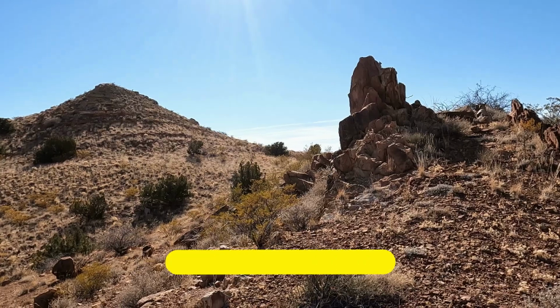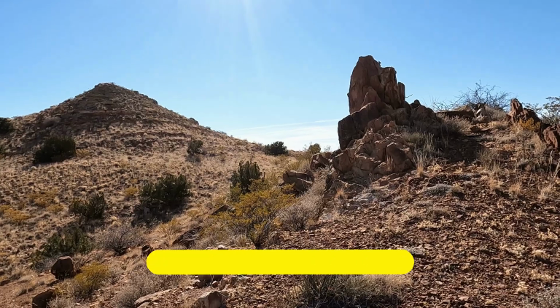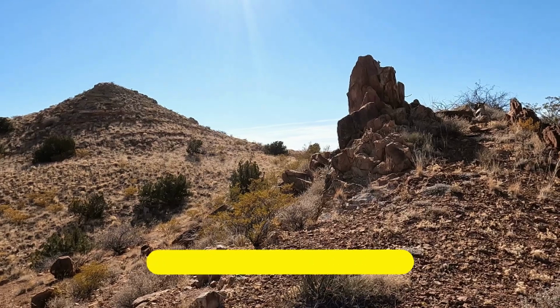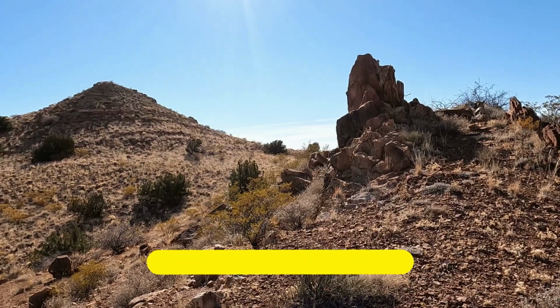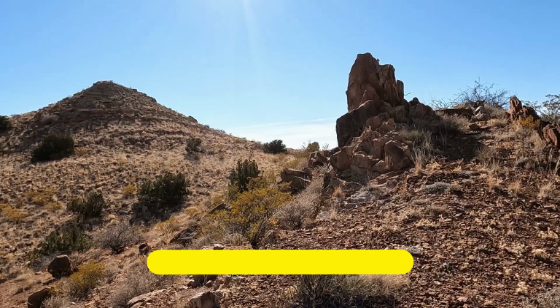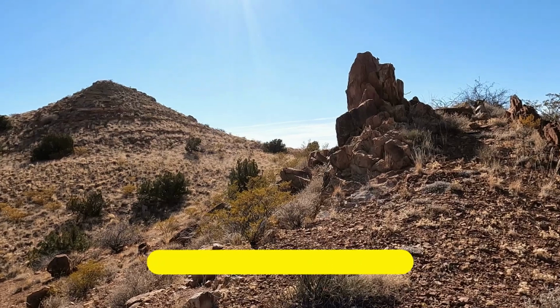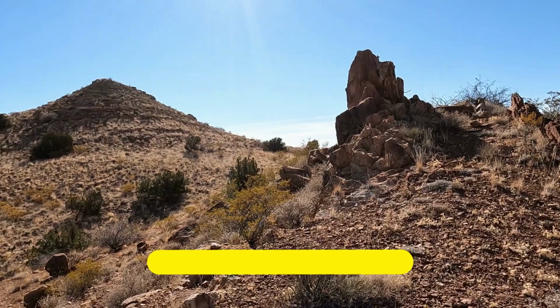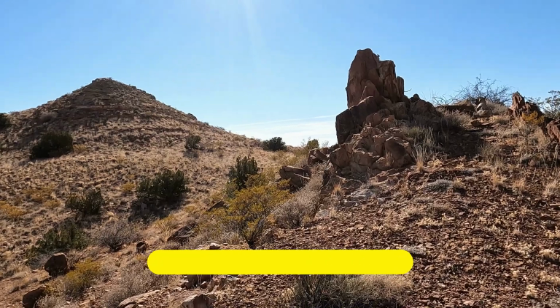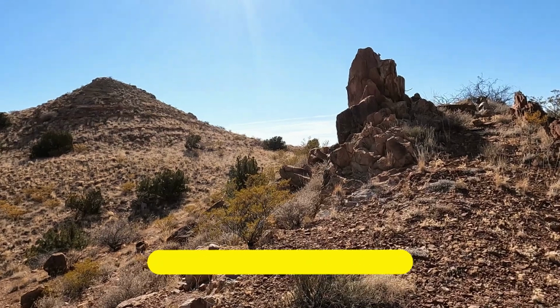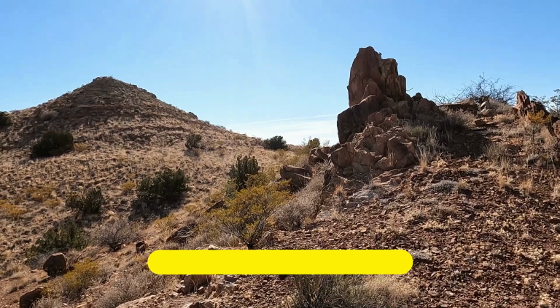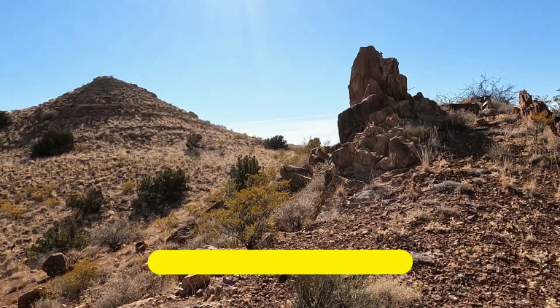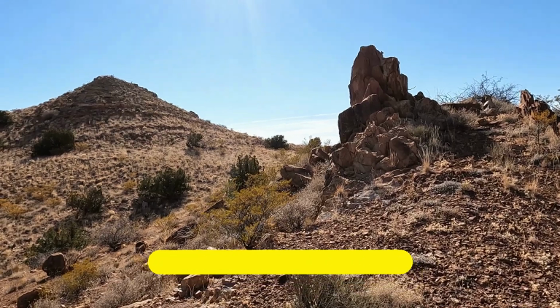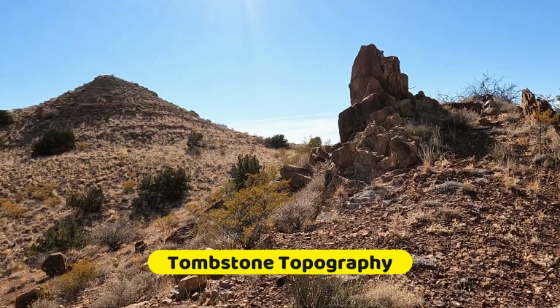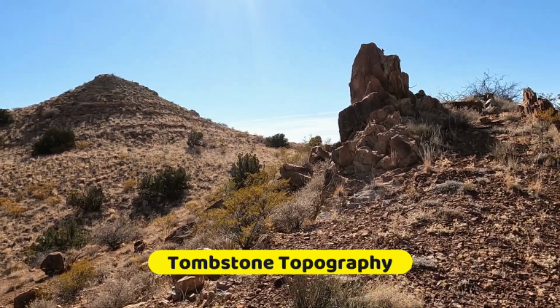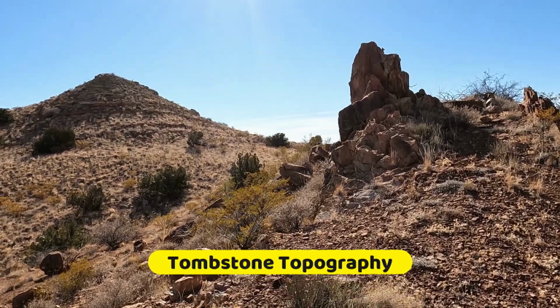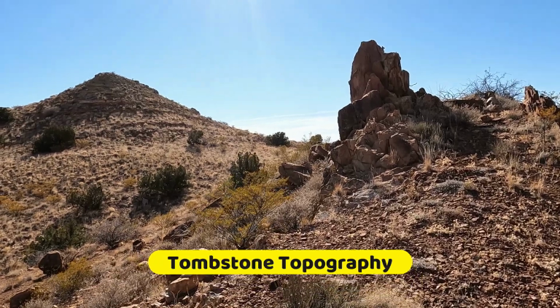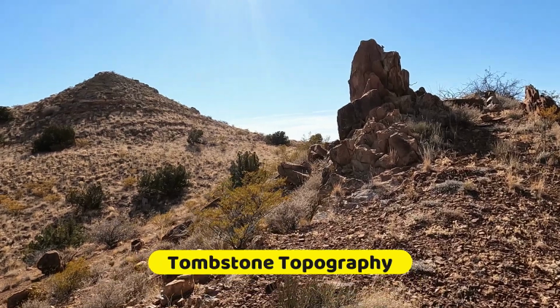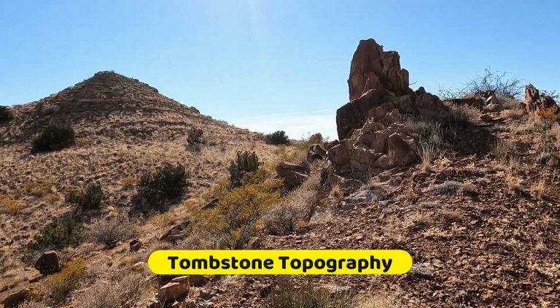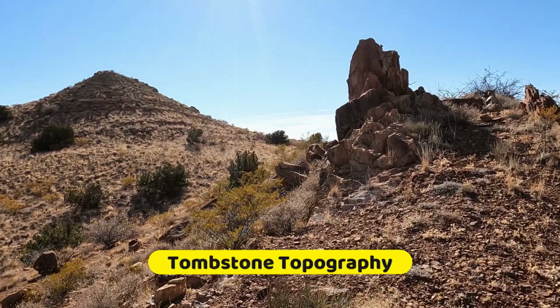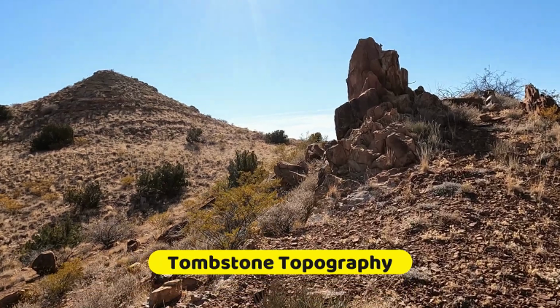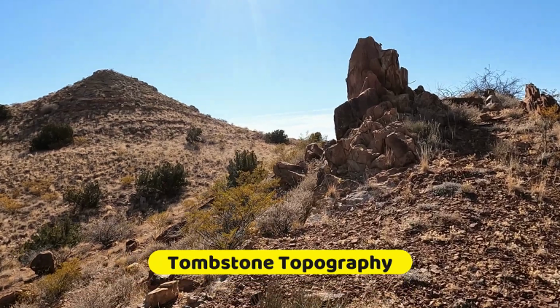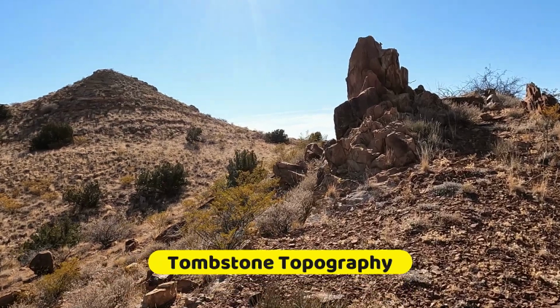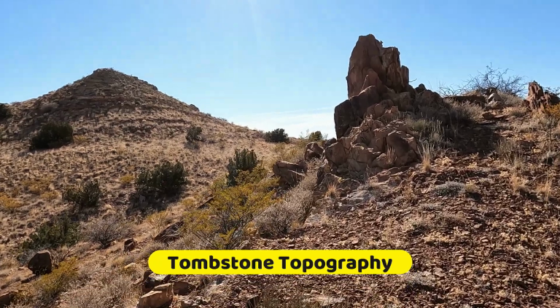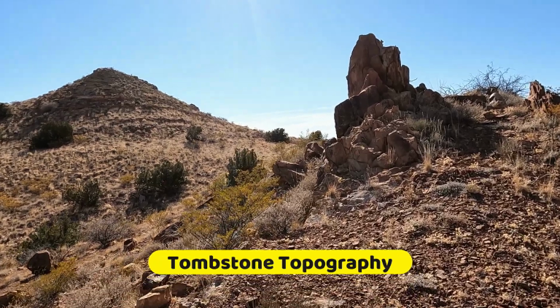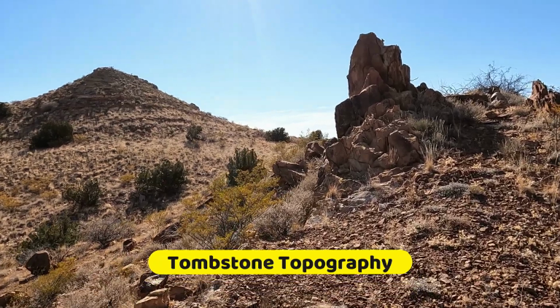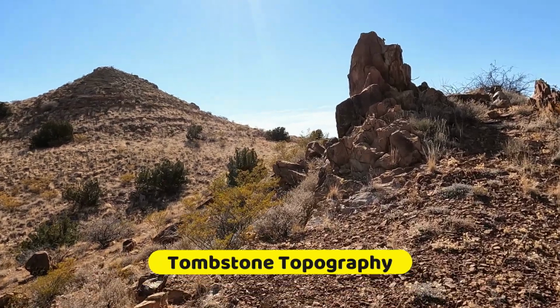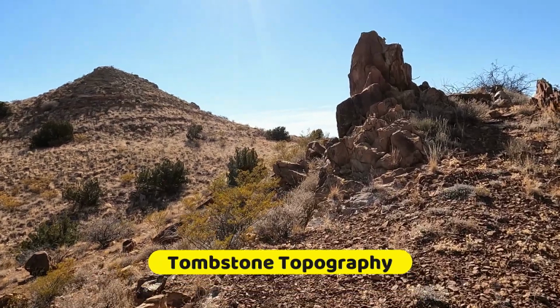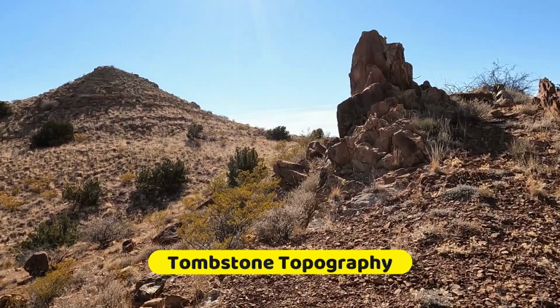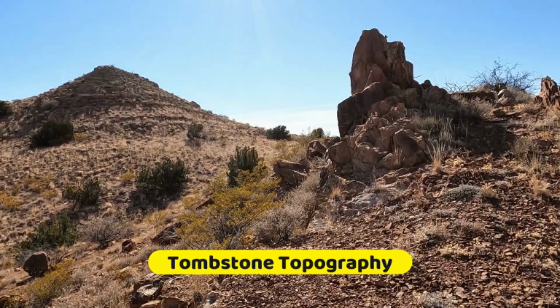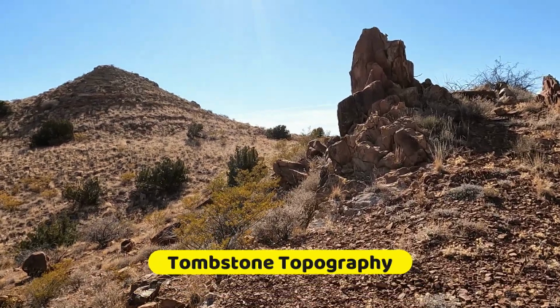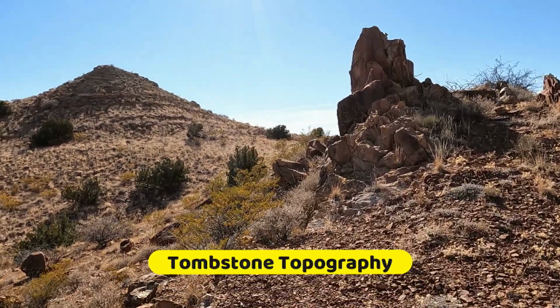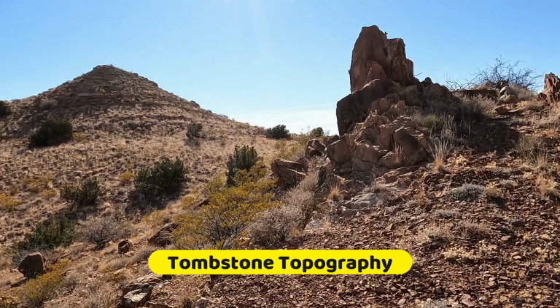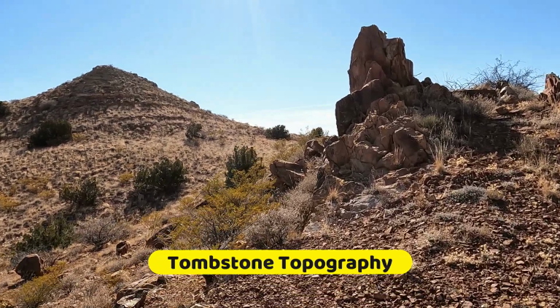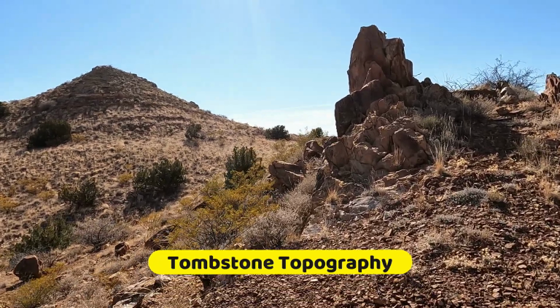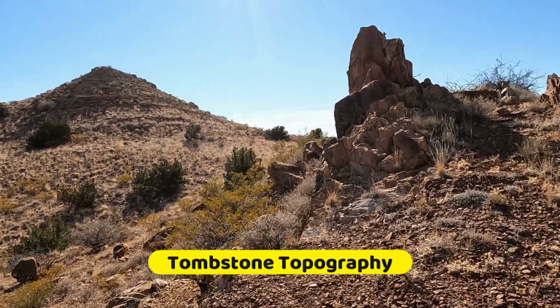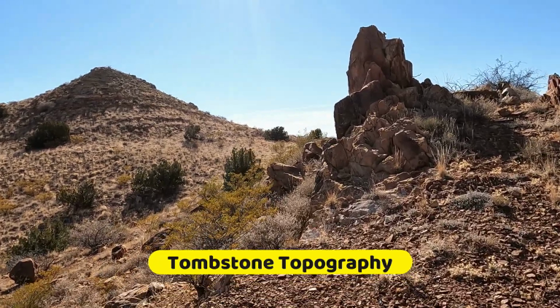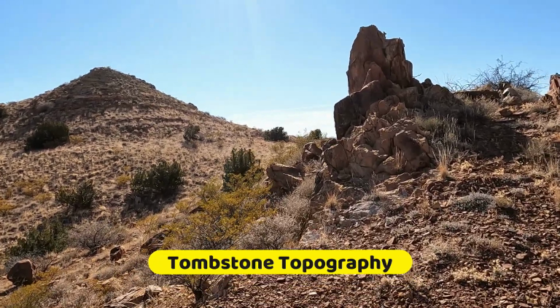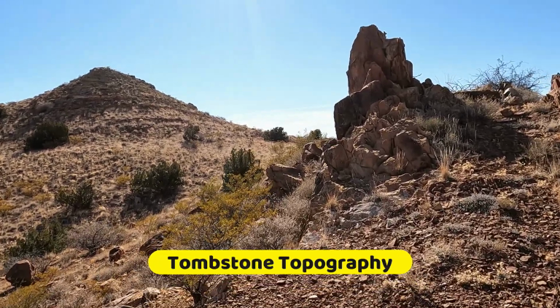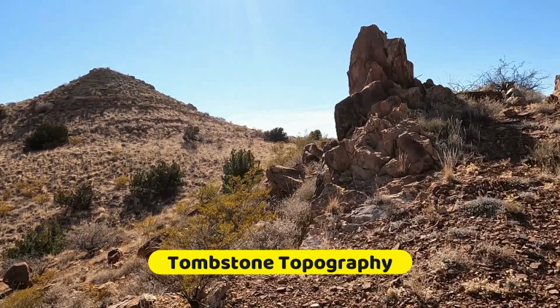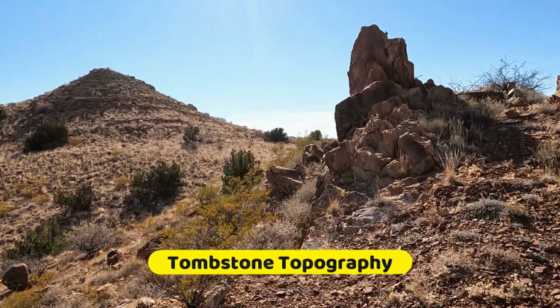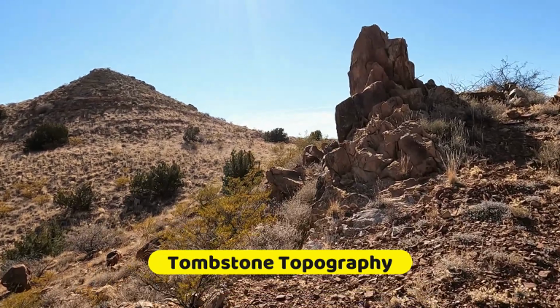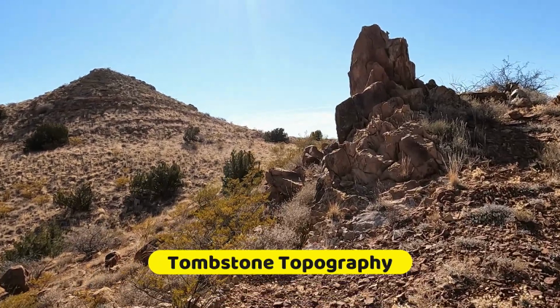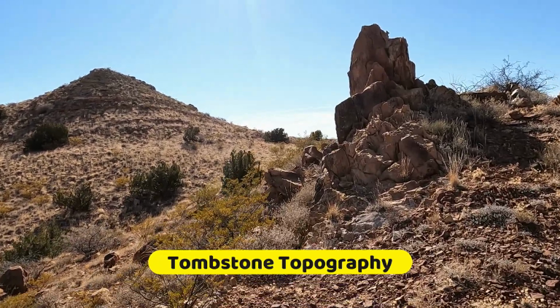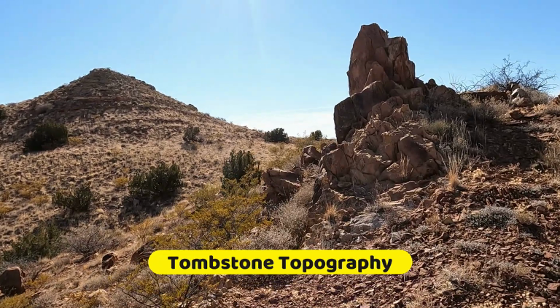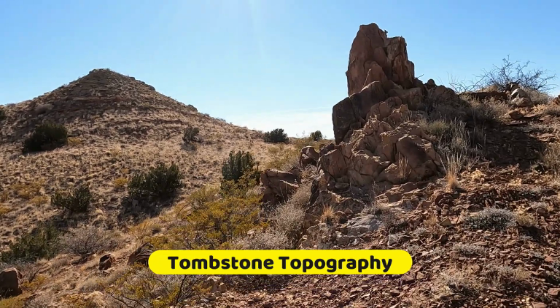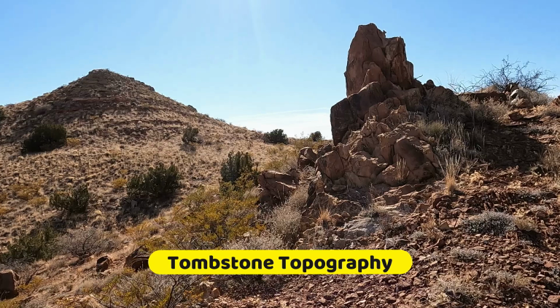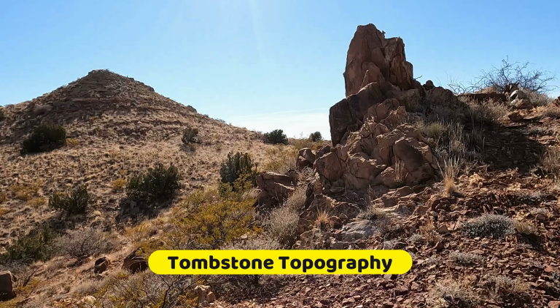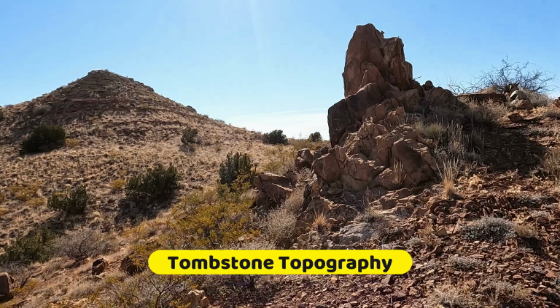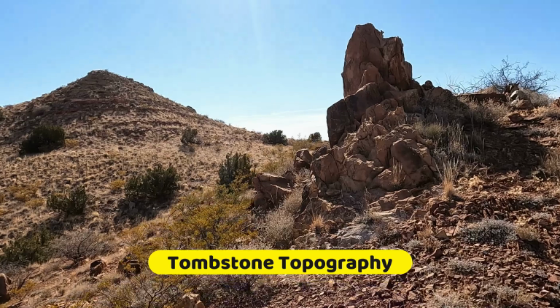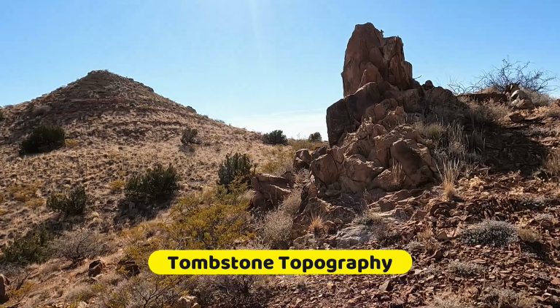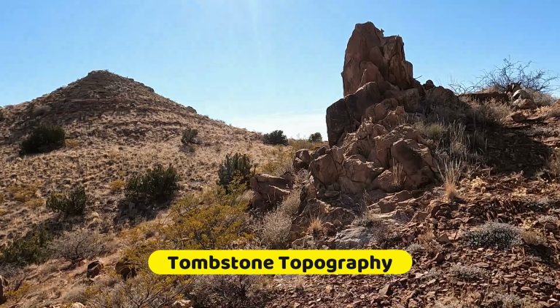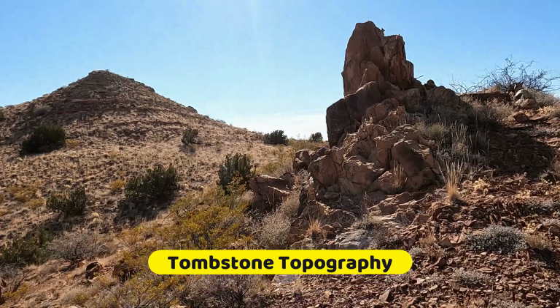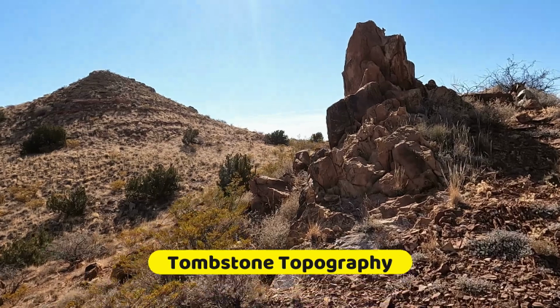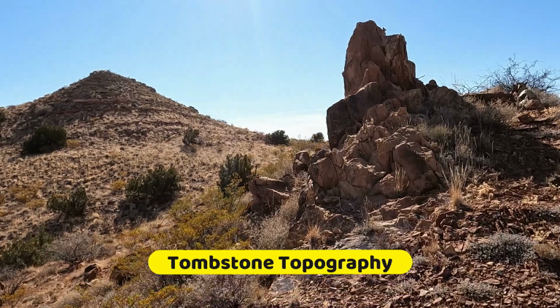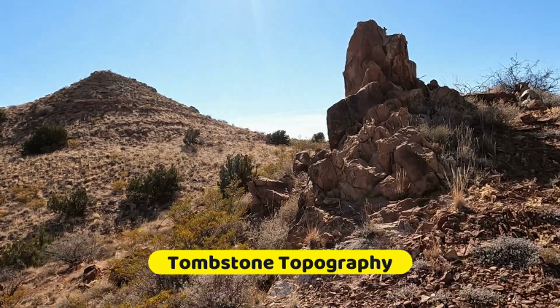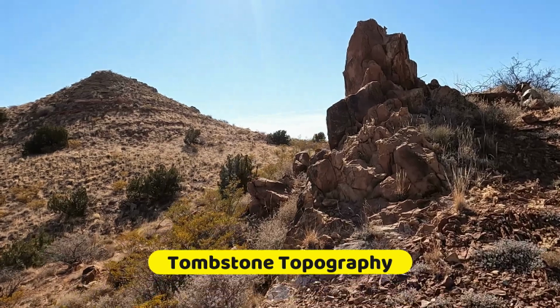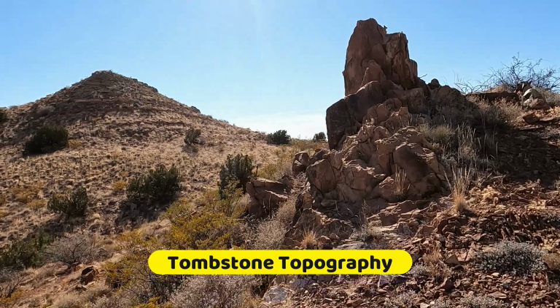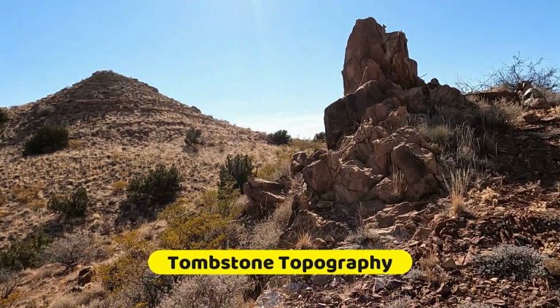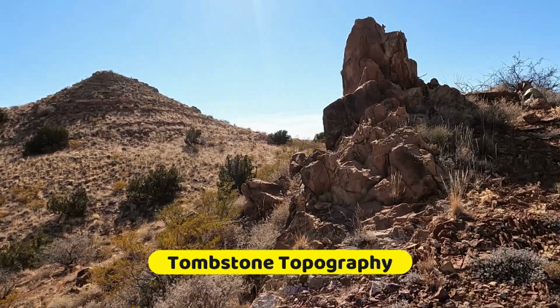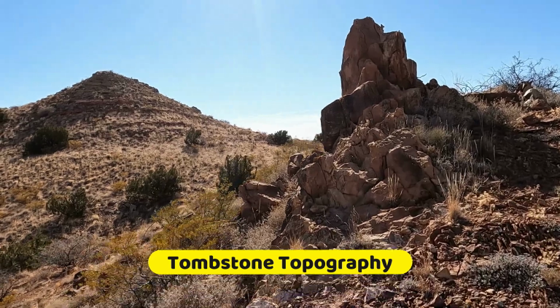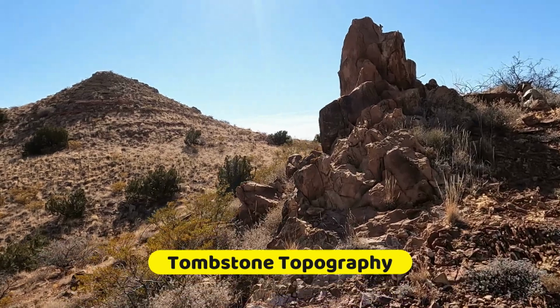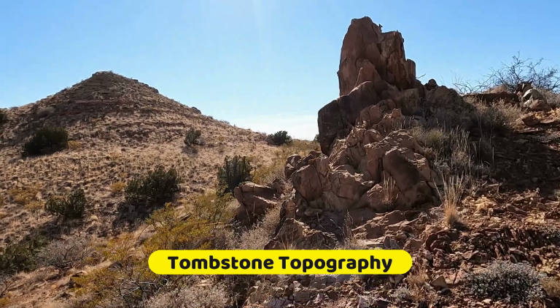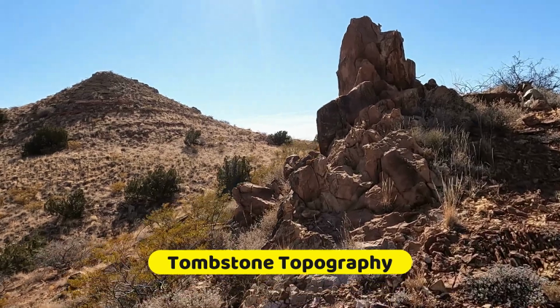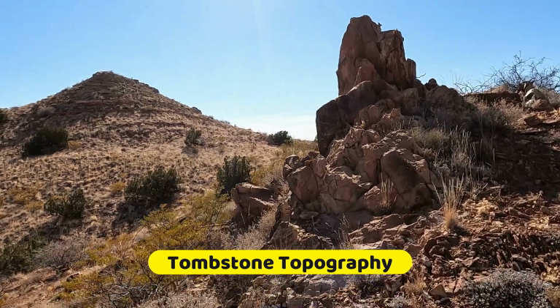Folding has rotated these sandstone beds to a vertical orientation, producing what is often called tombstone topography.